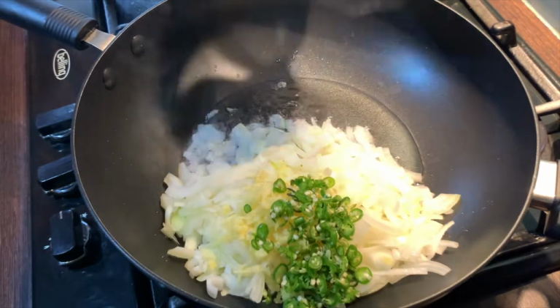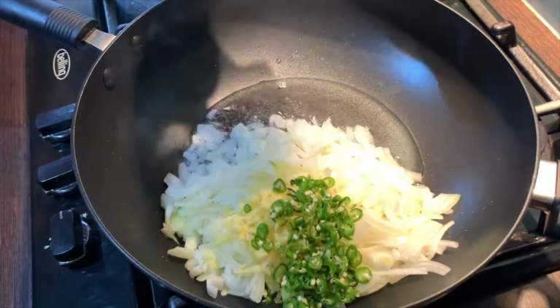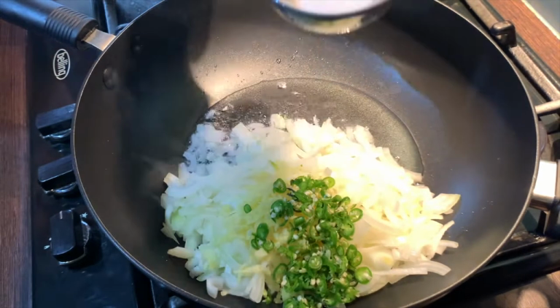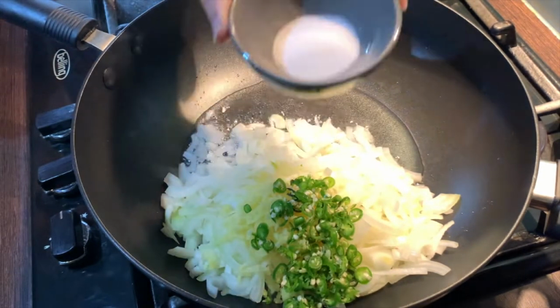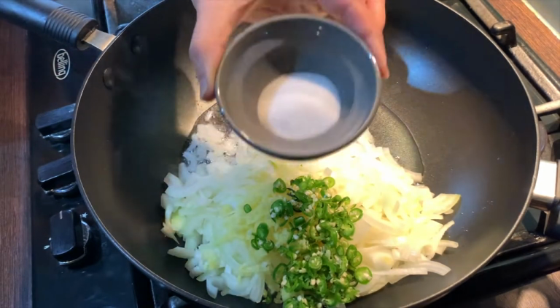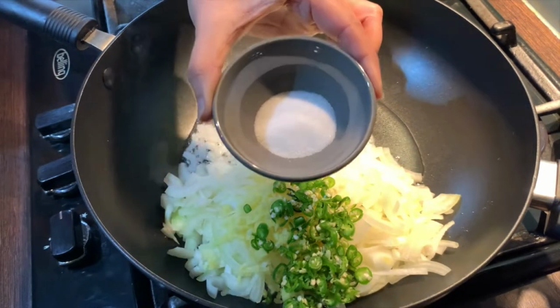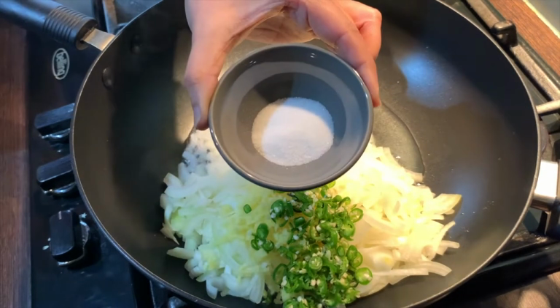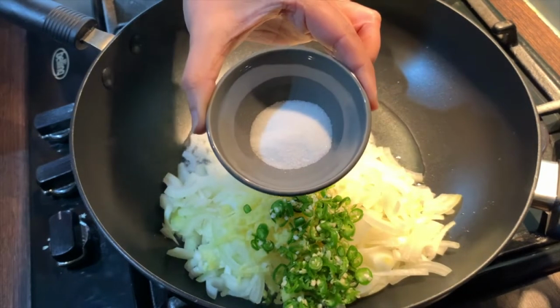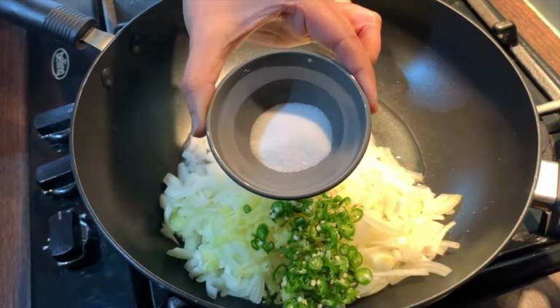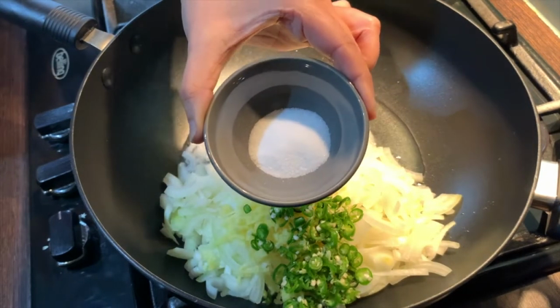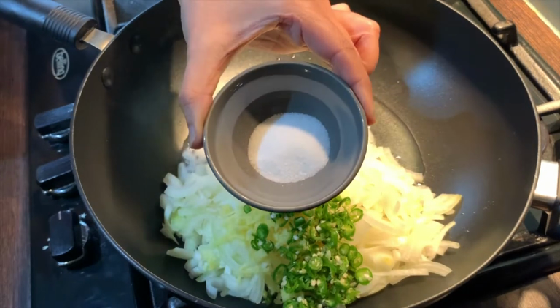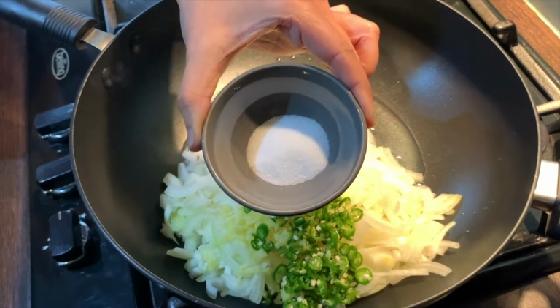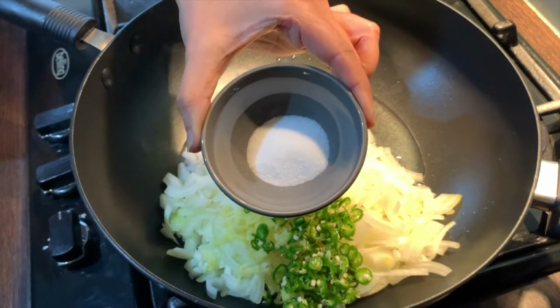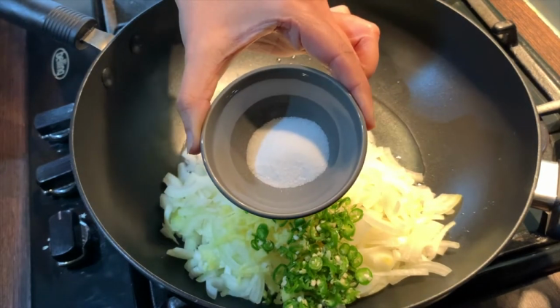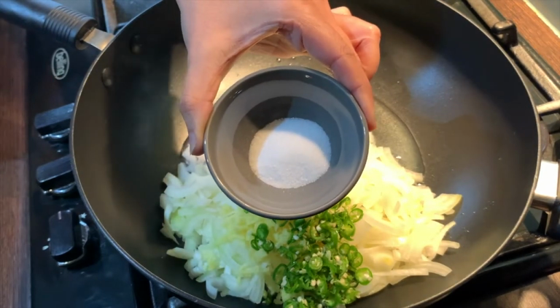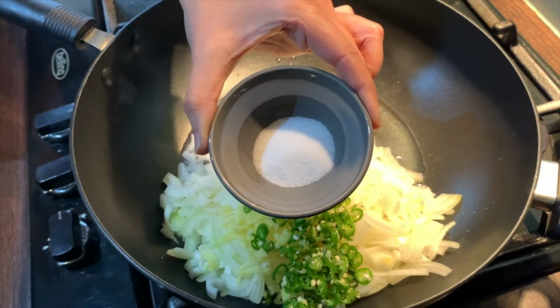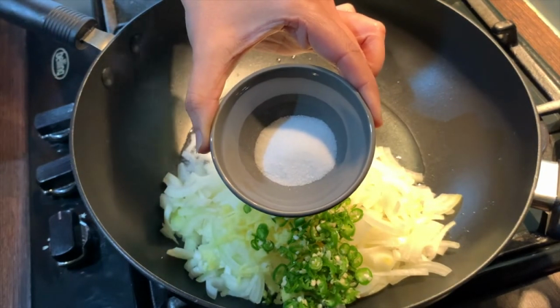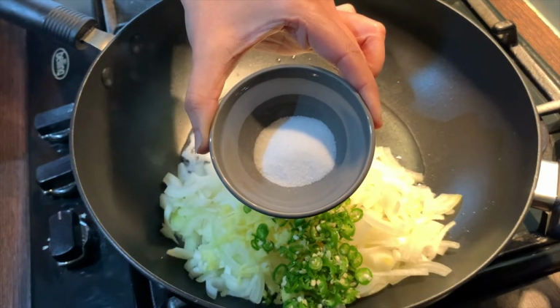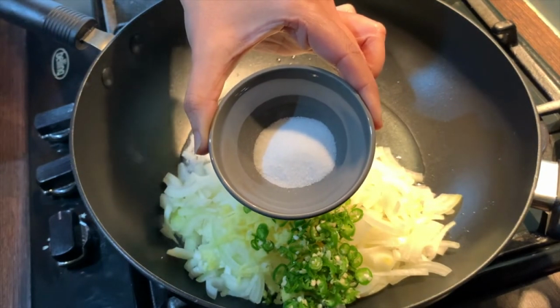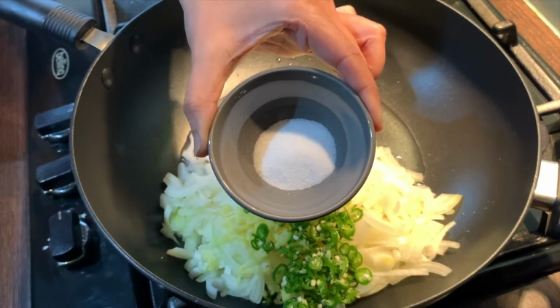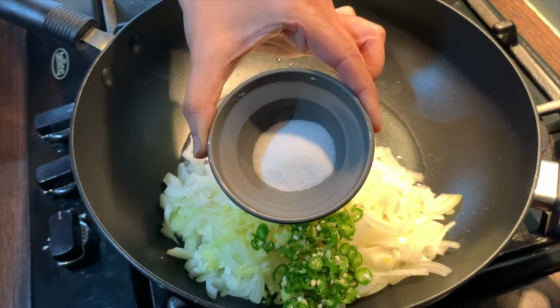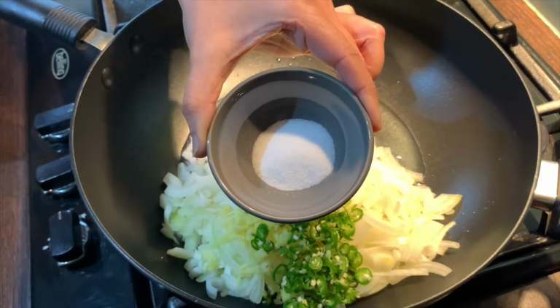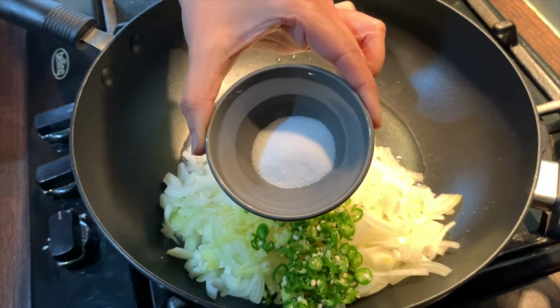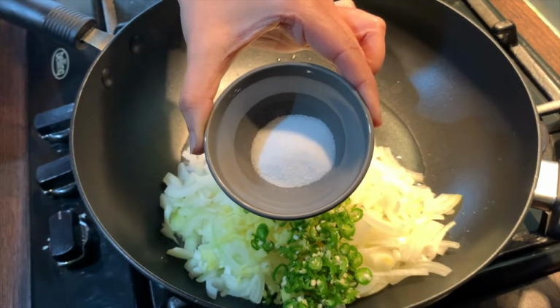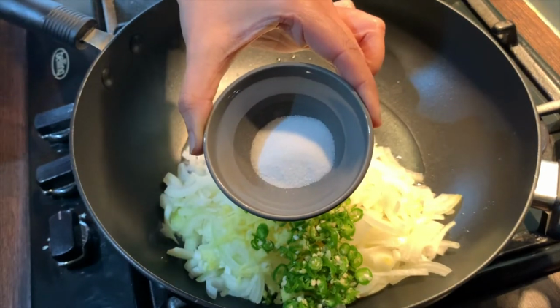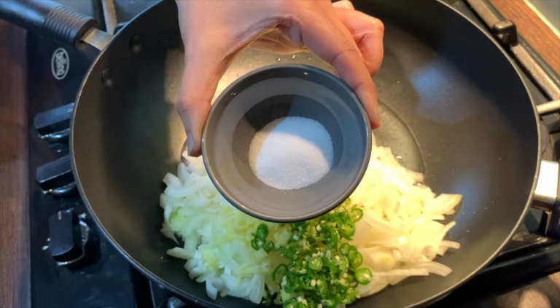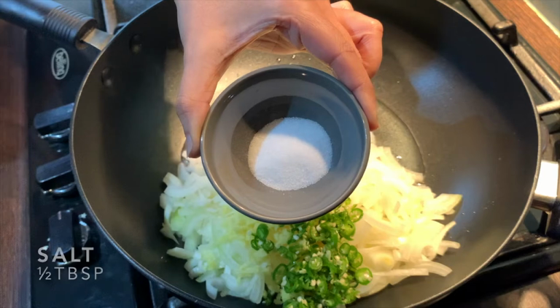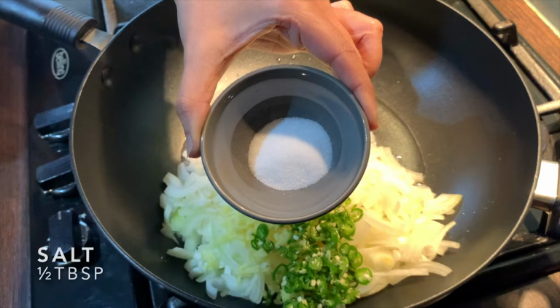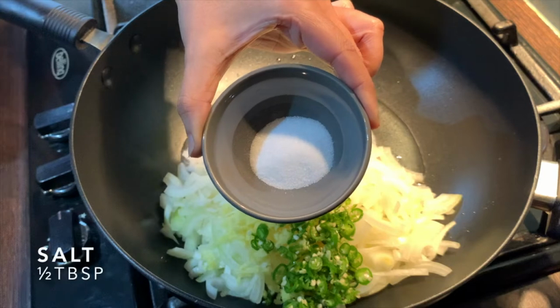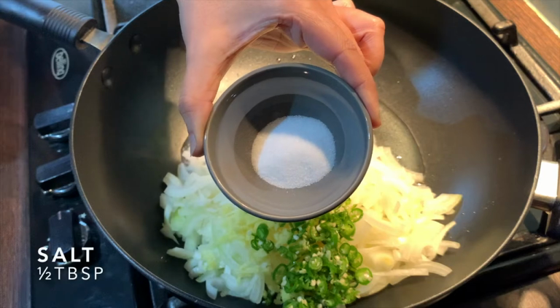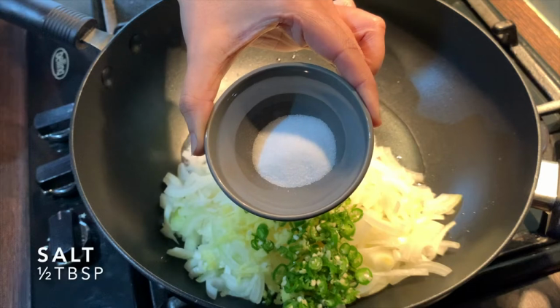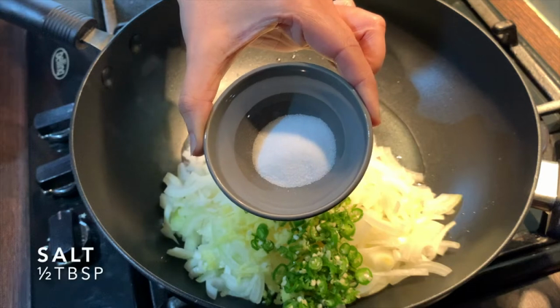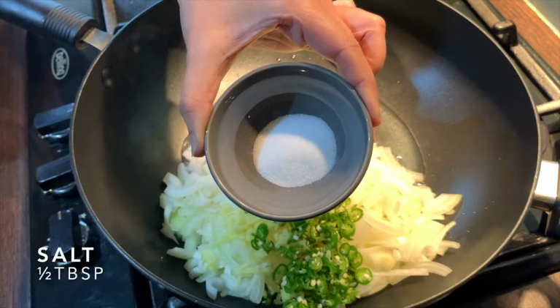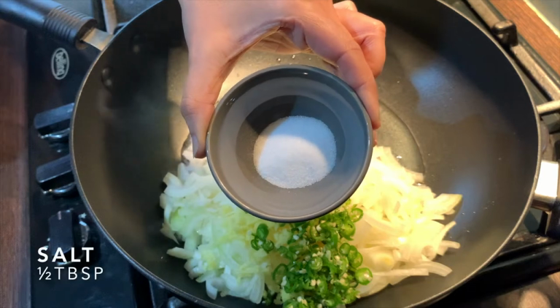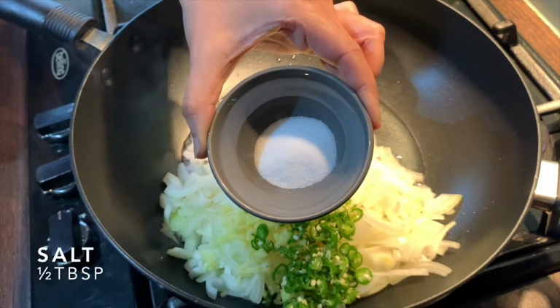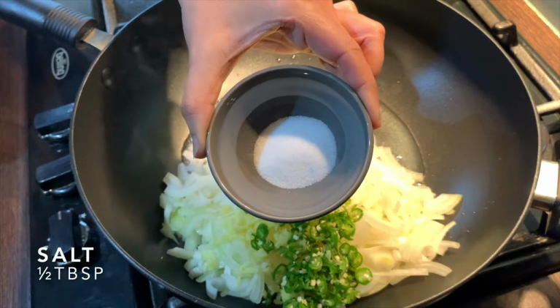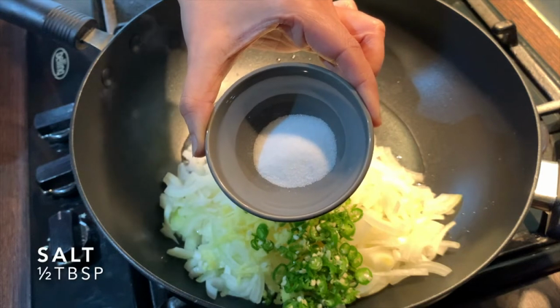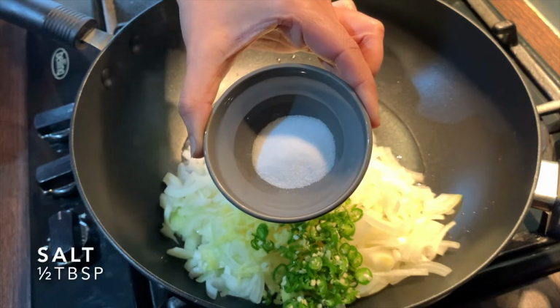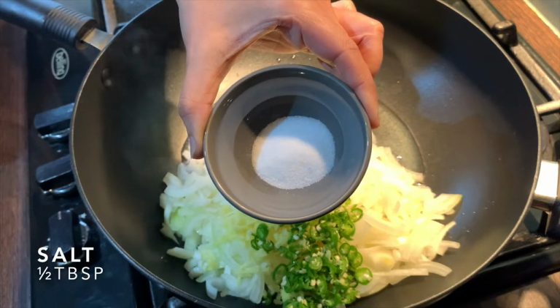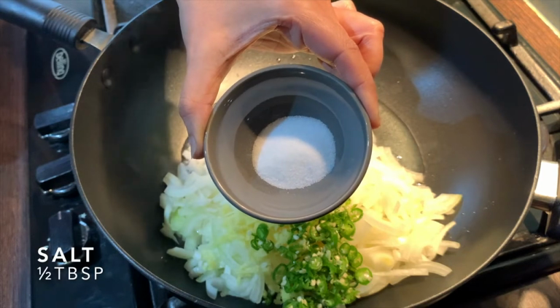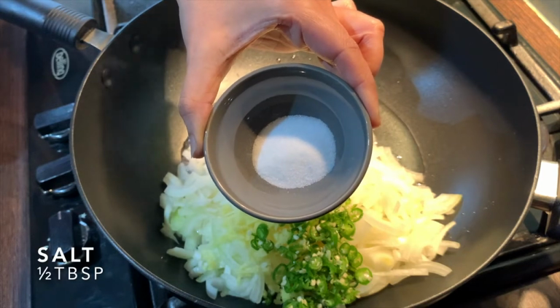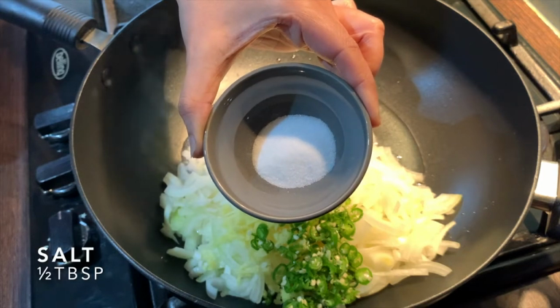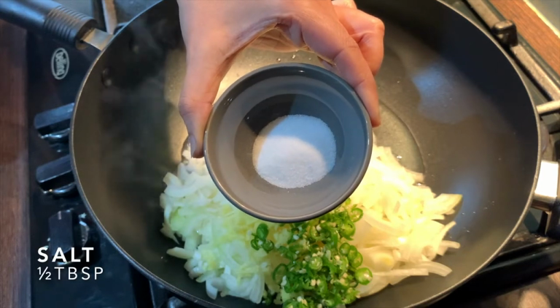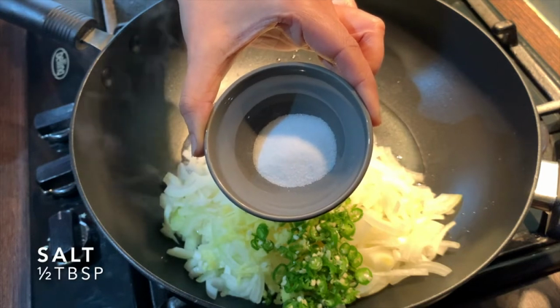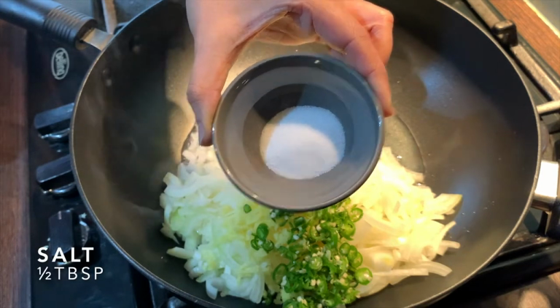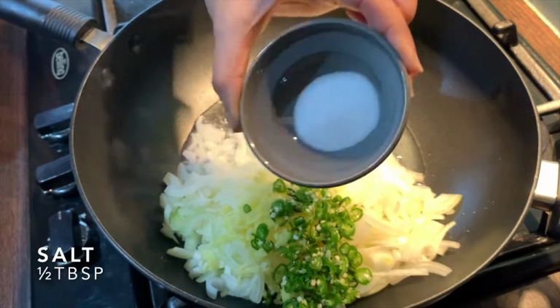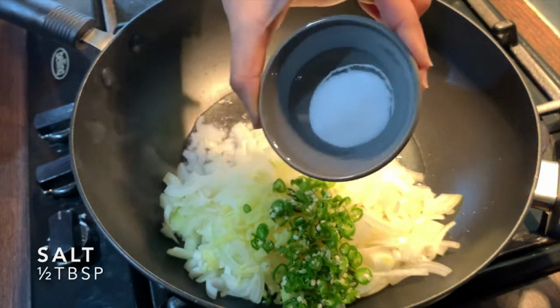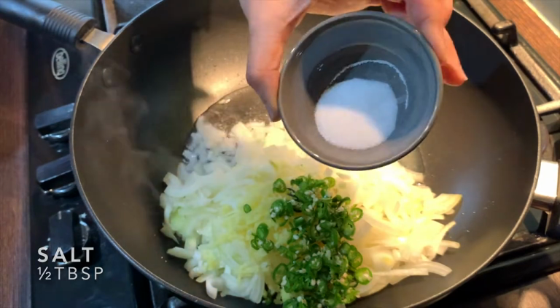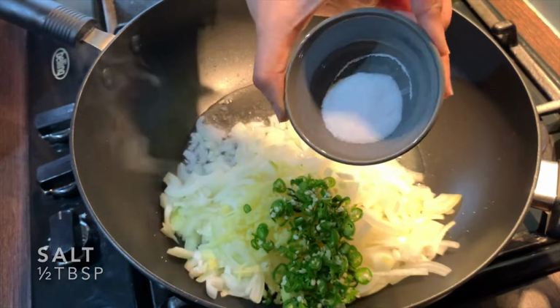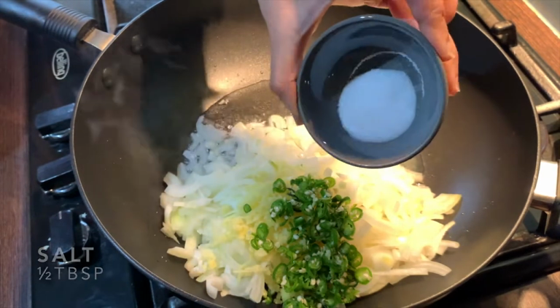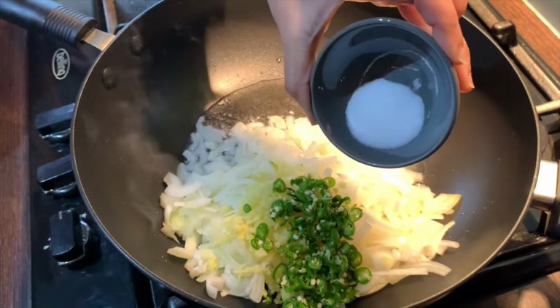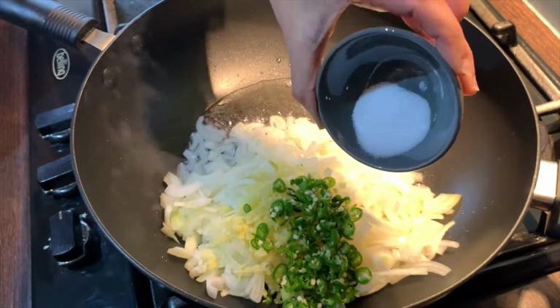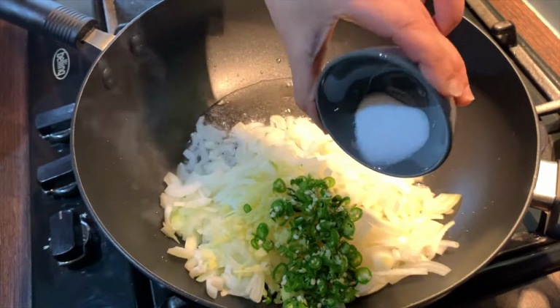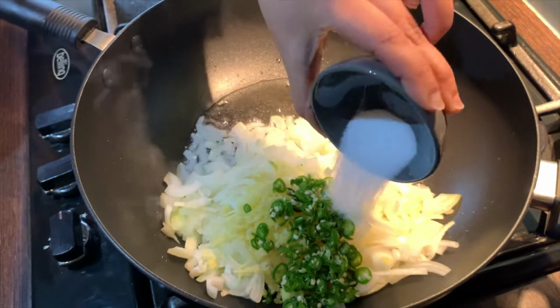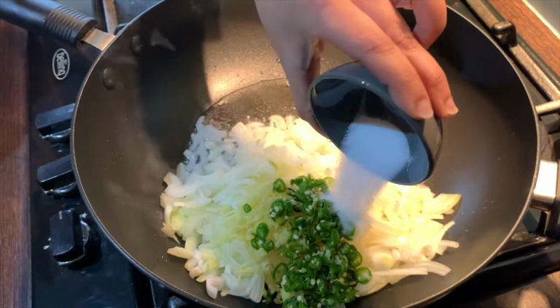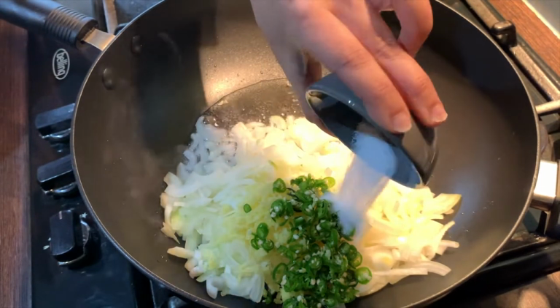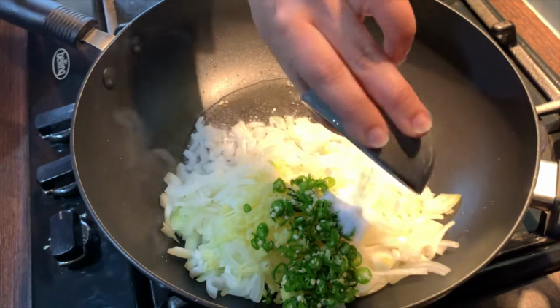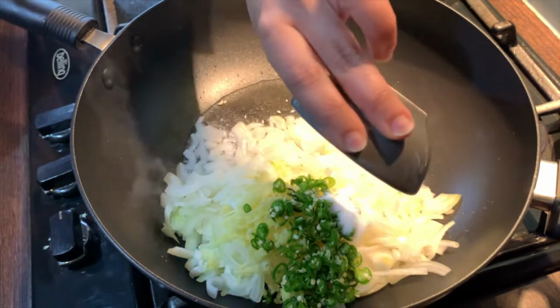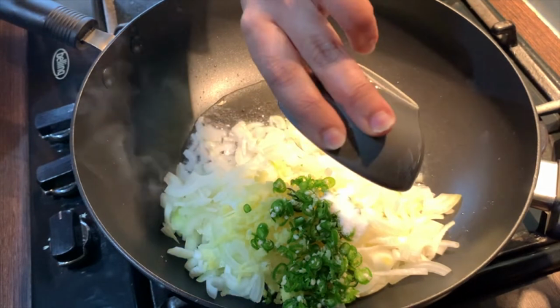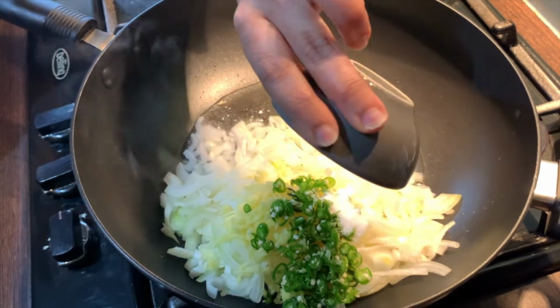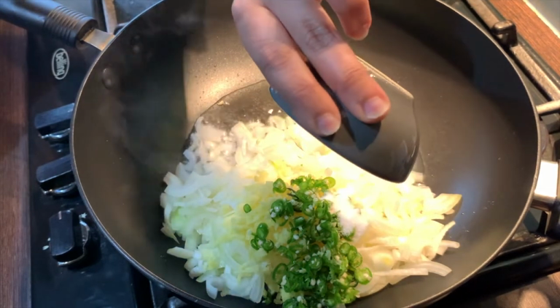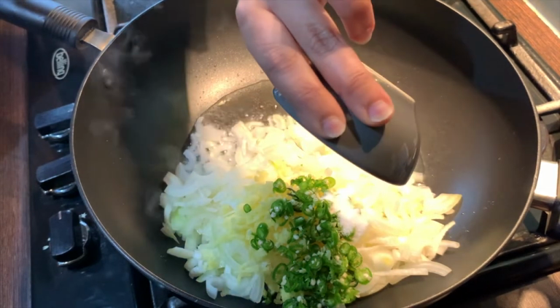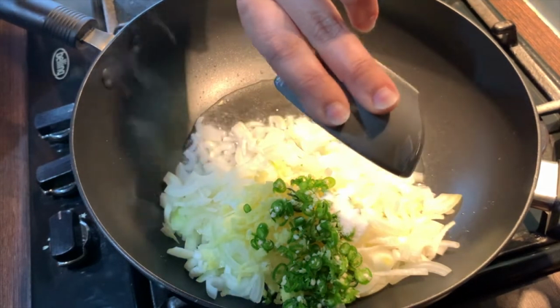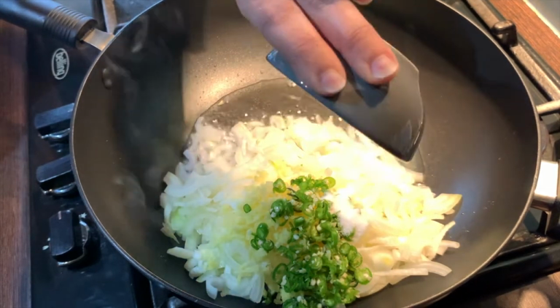Add salt to your taste. As a guide, I'm adding just under half a tablespoon. Salt can be adjusted towards the end.